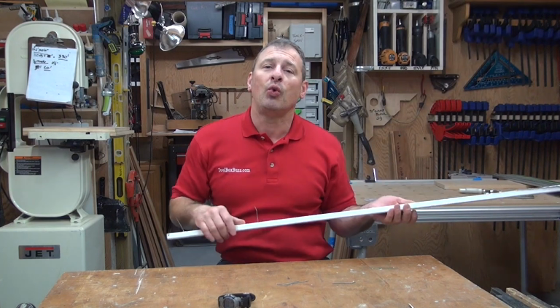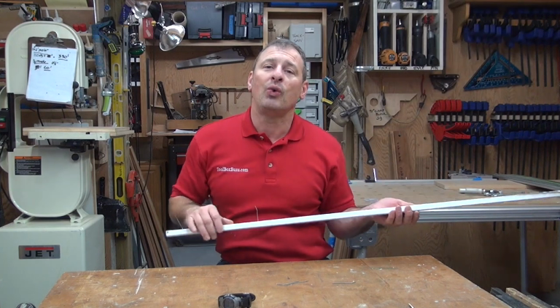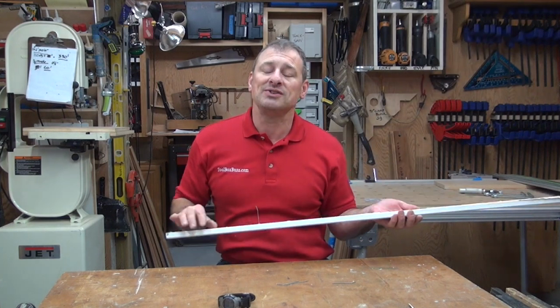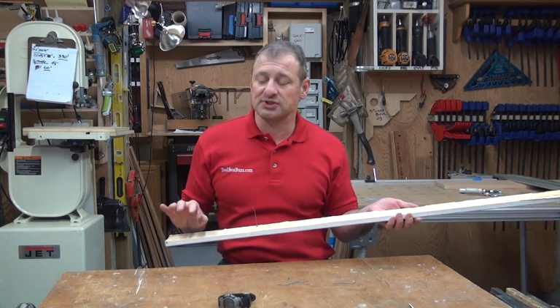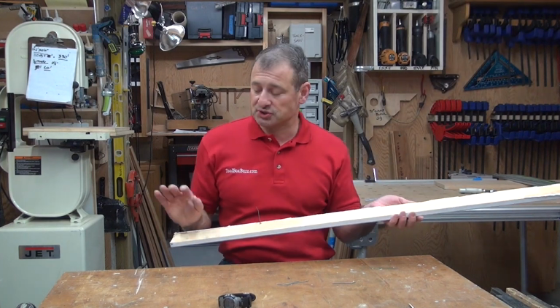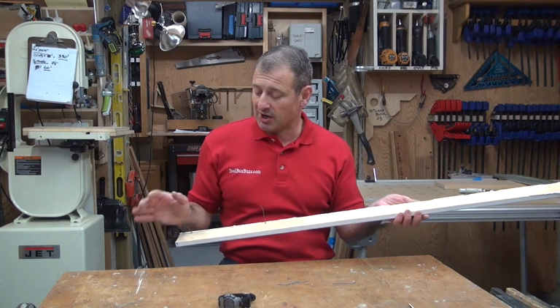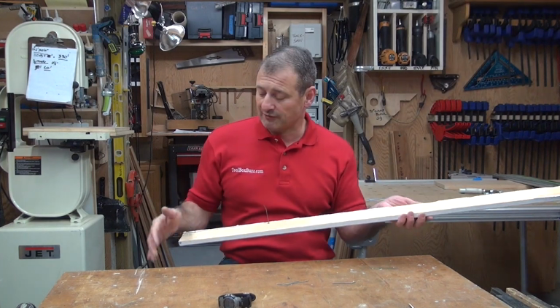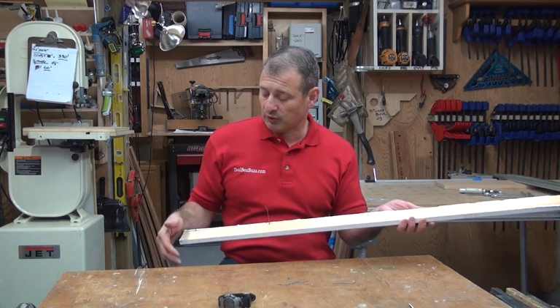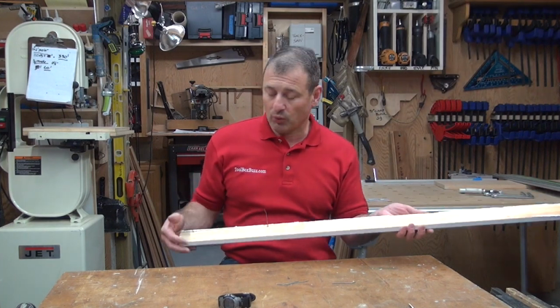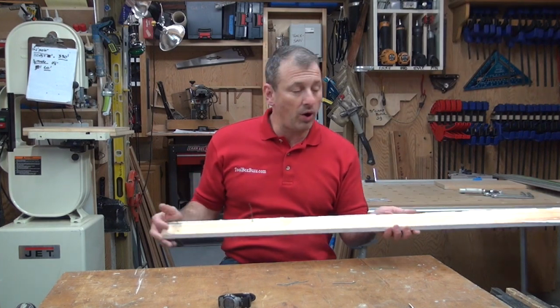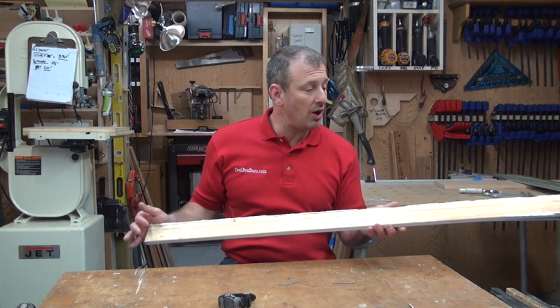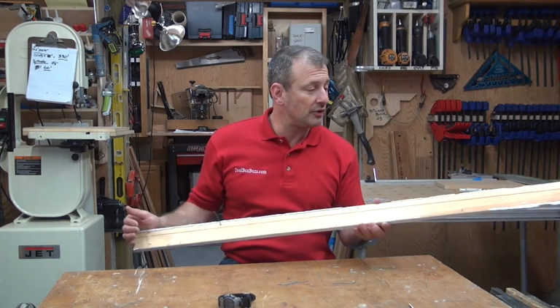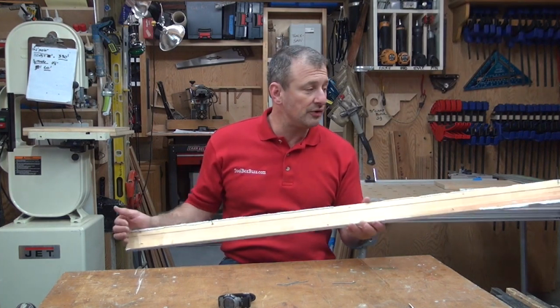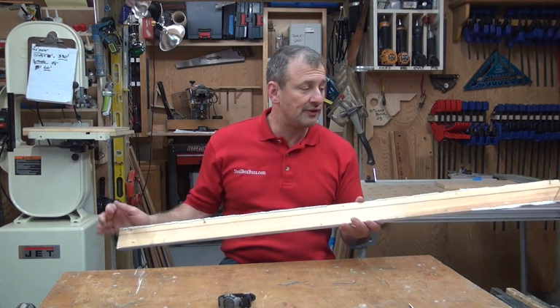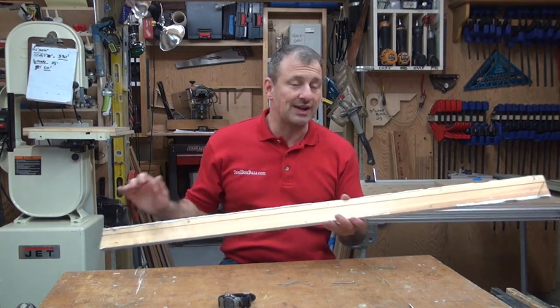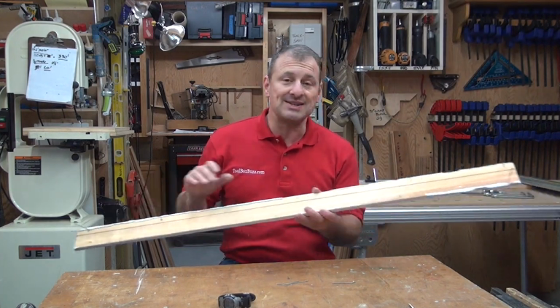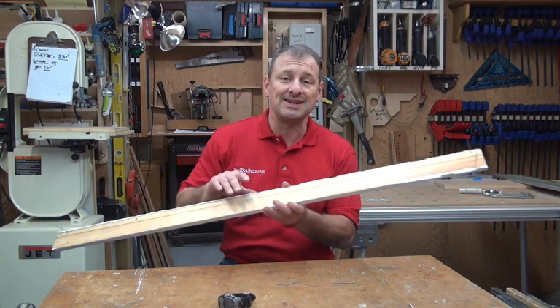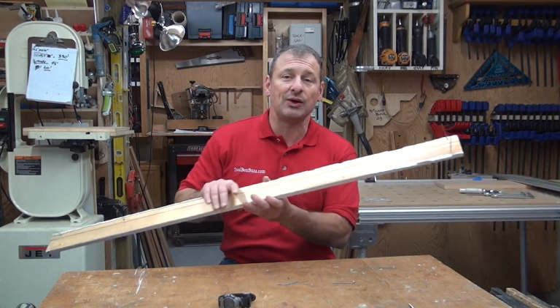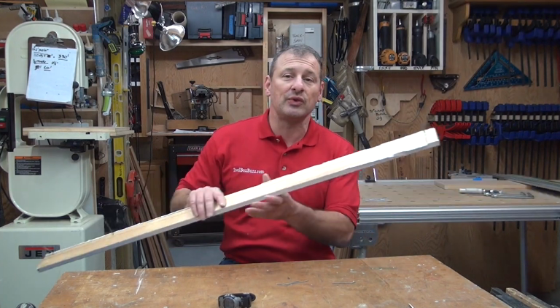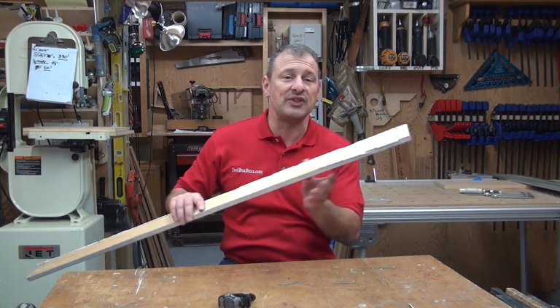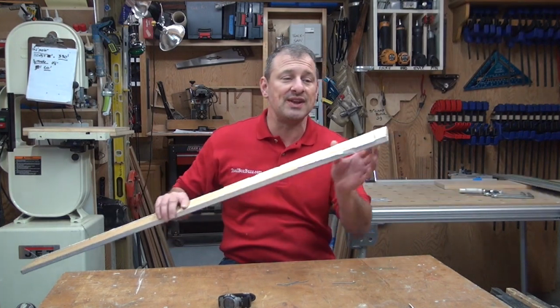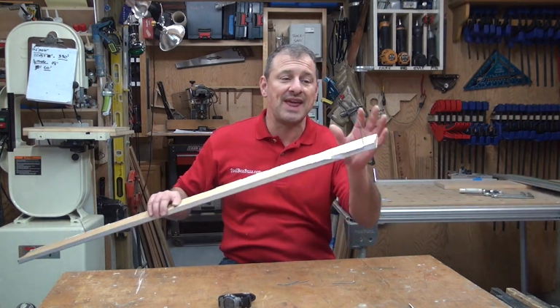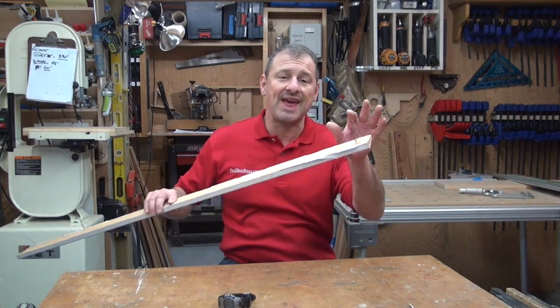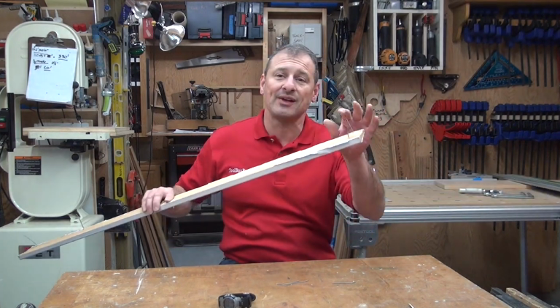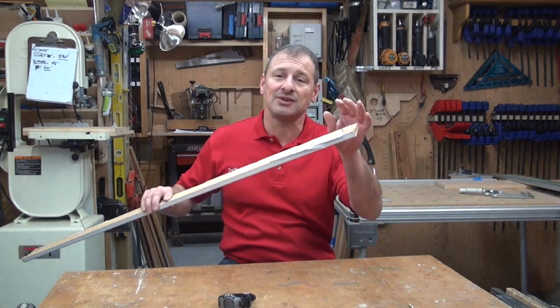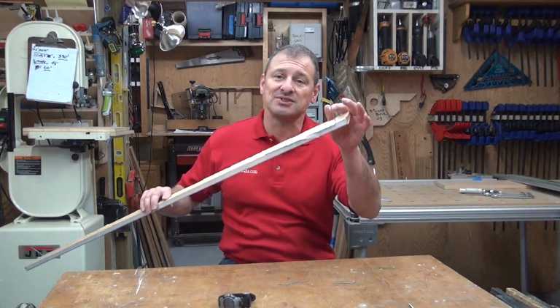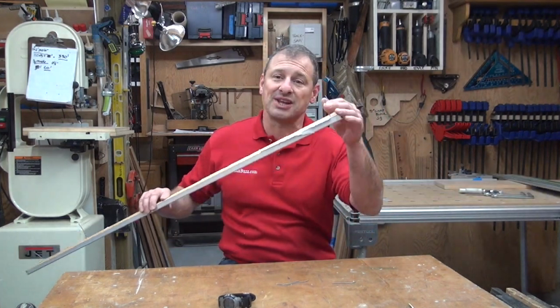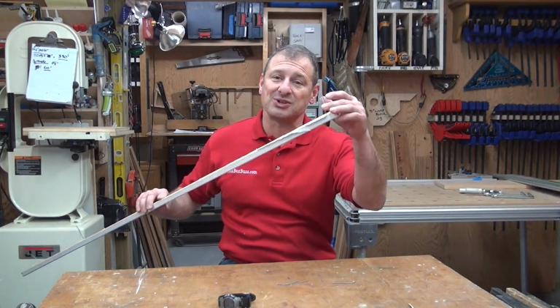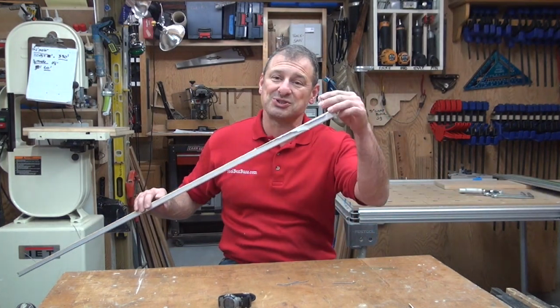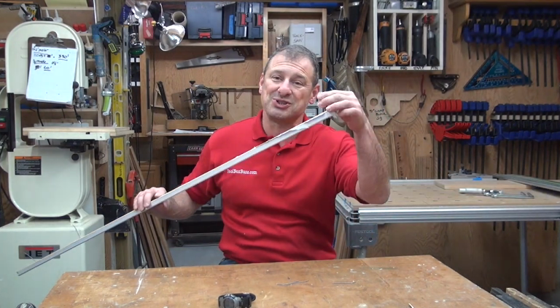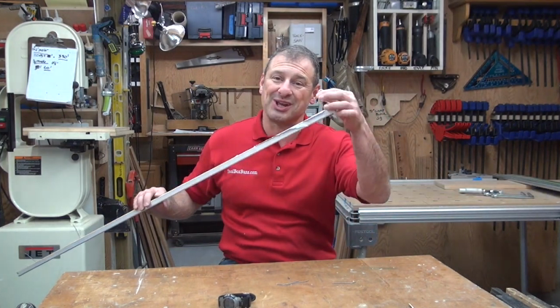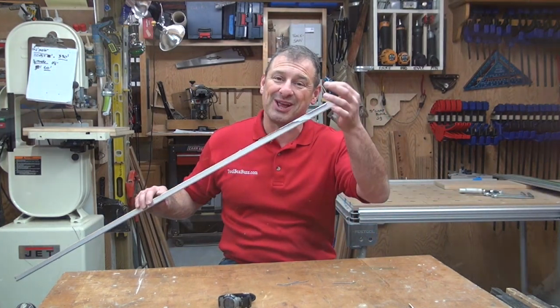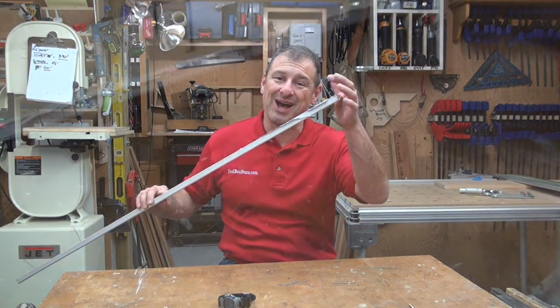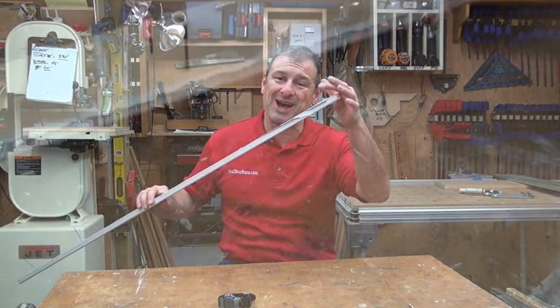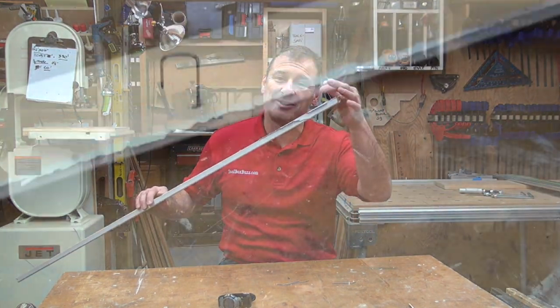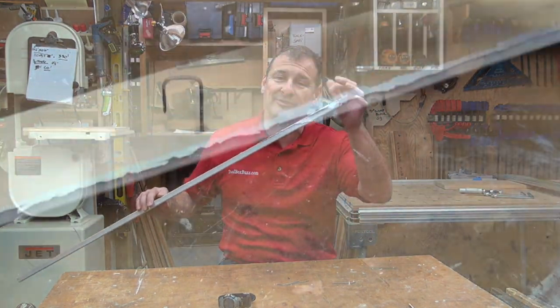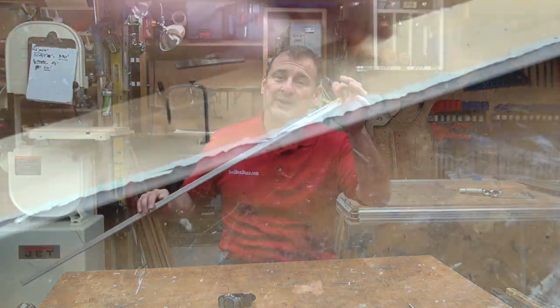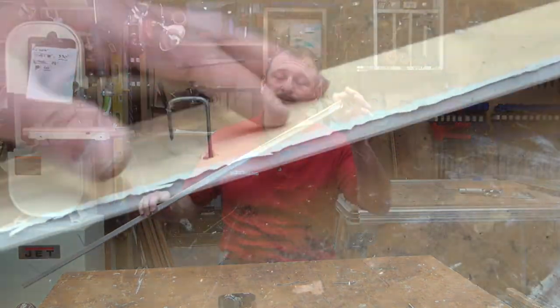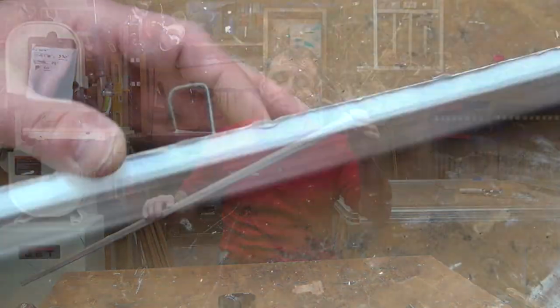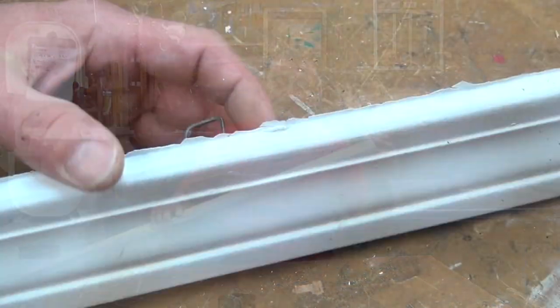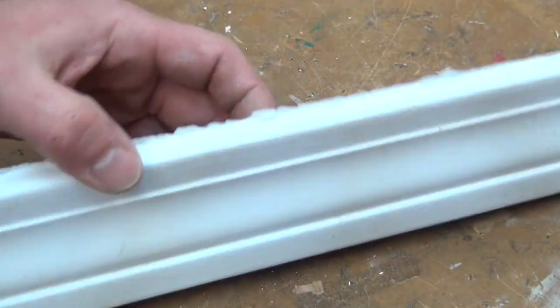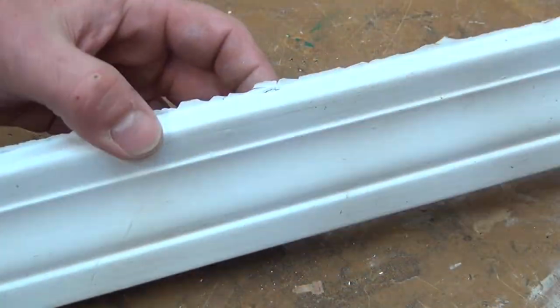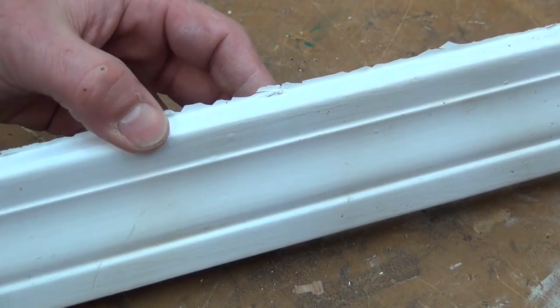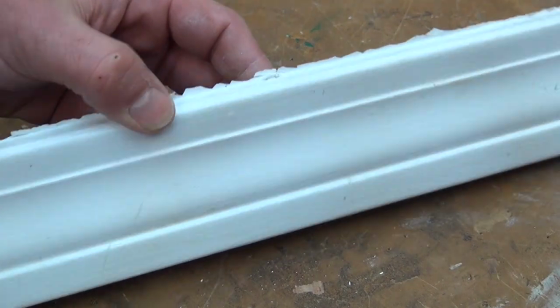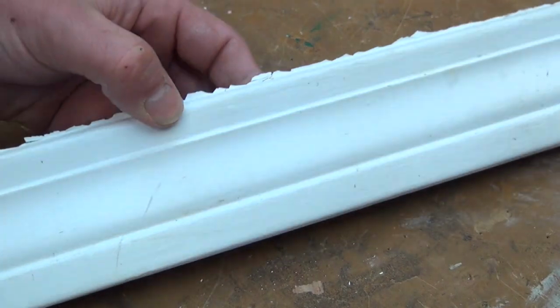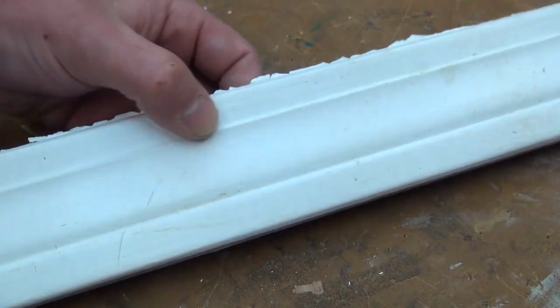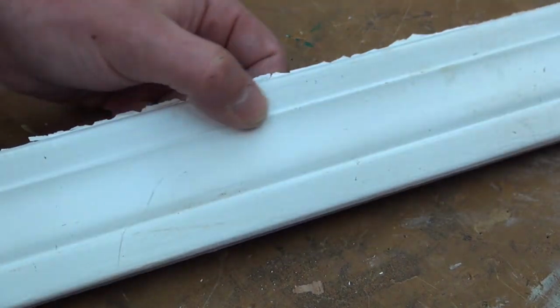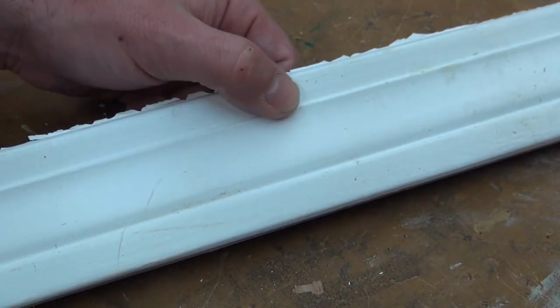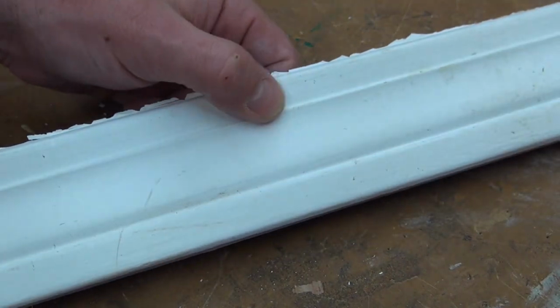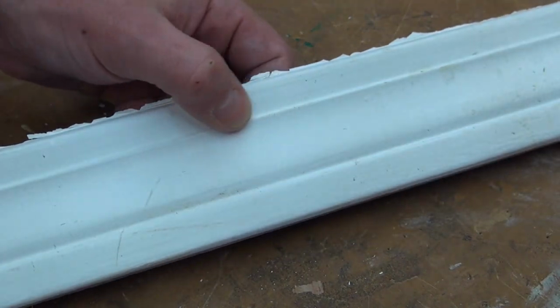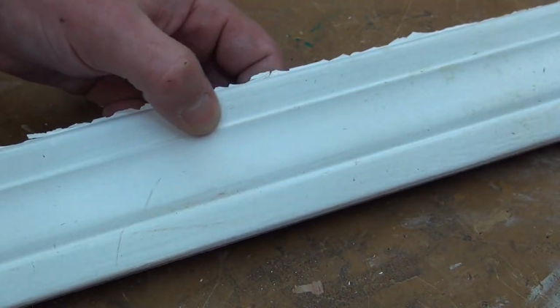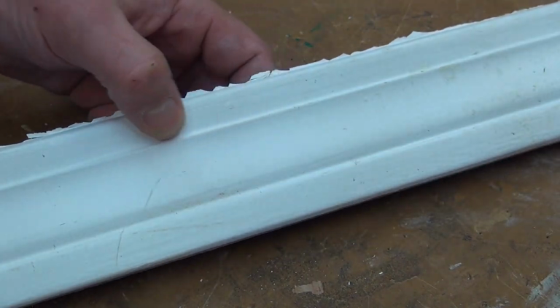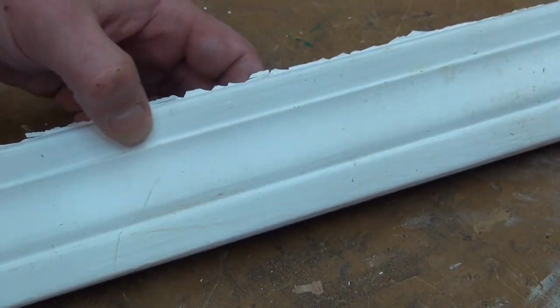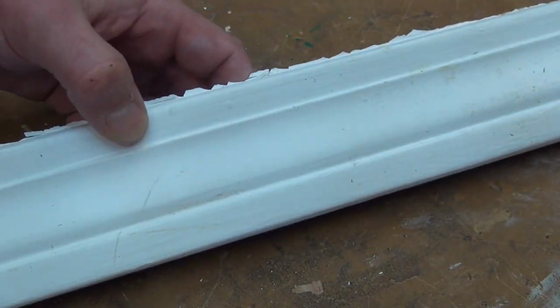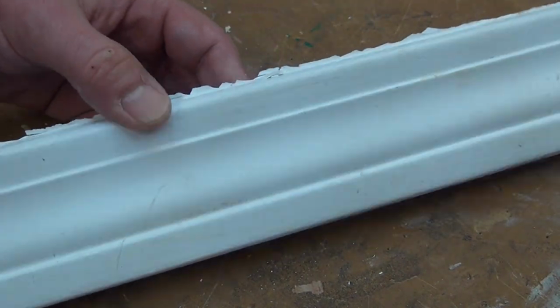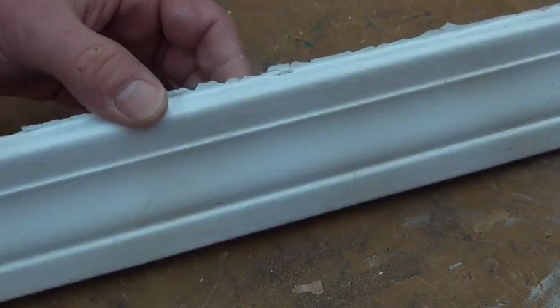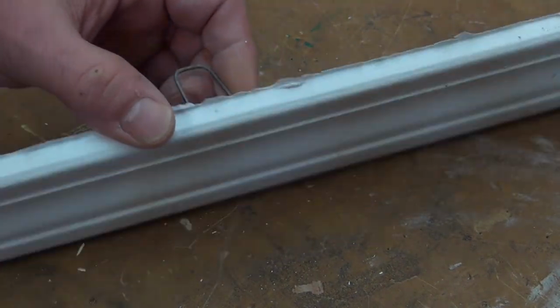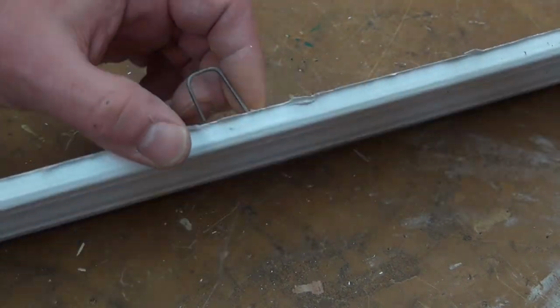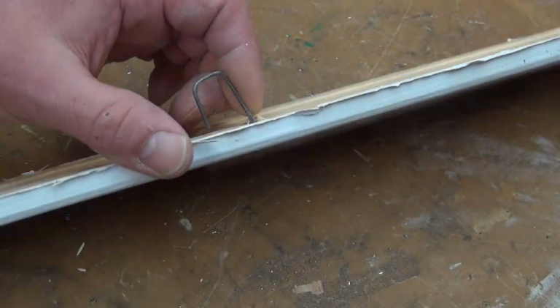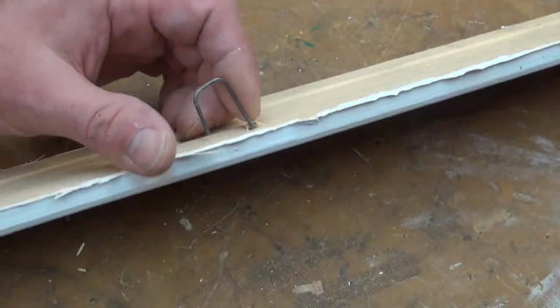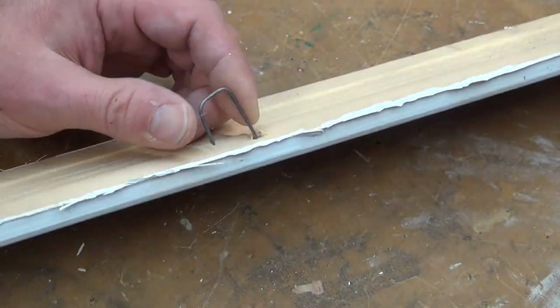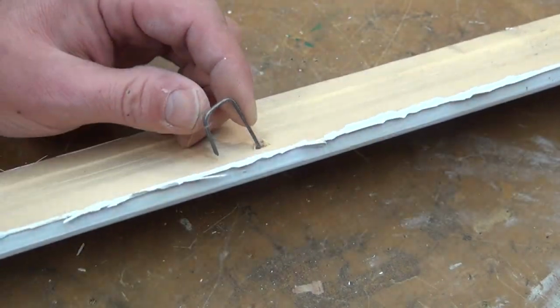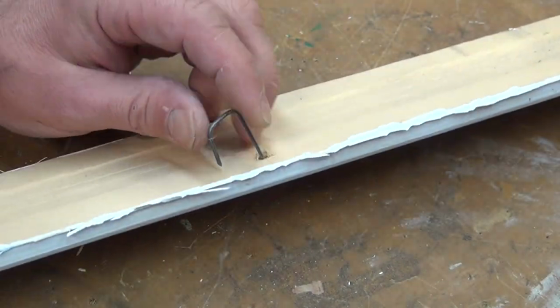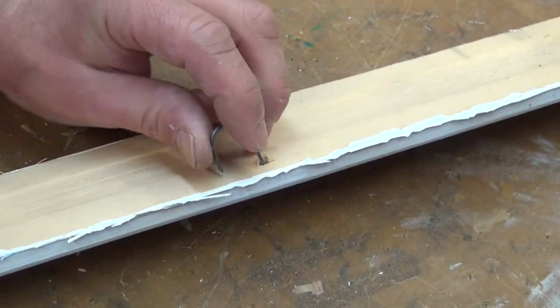Once it's off the wall, you've got to deal with the nails that are sticking out of it — and that's where the quick tip comes in.